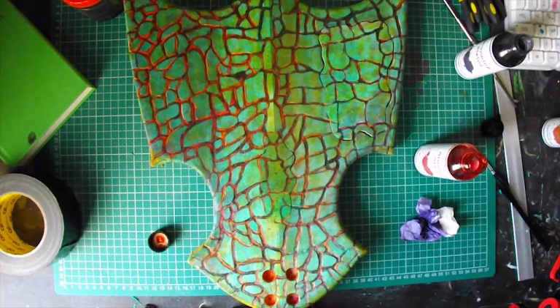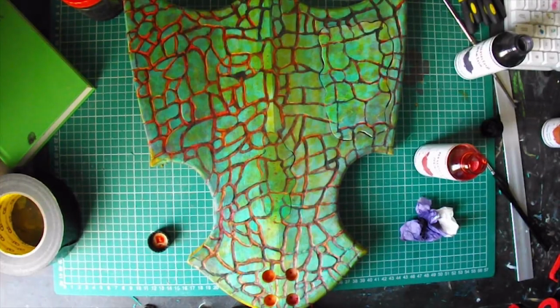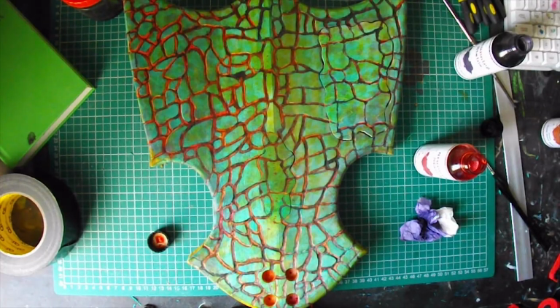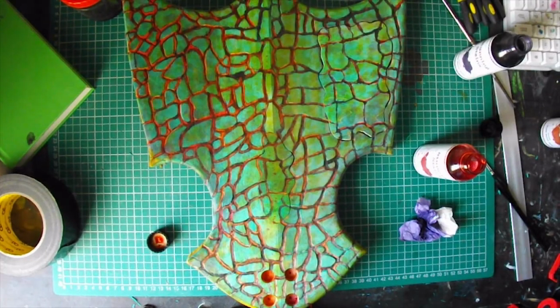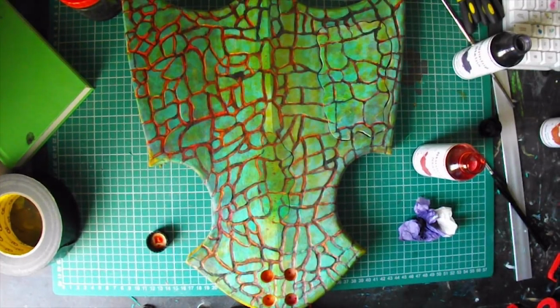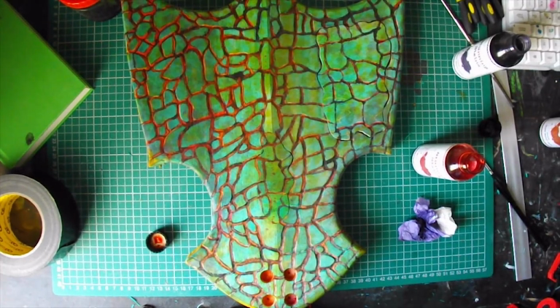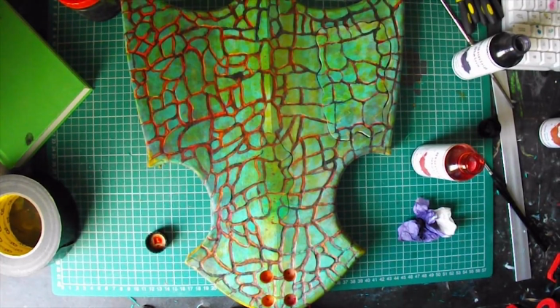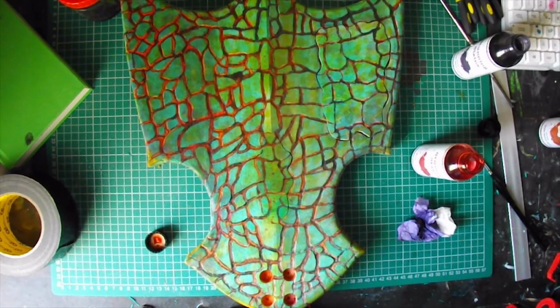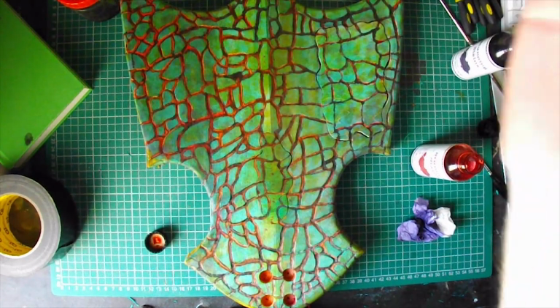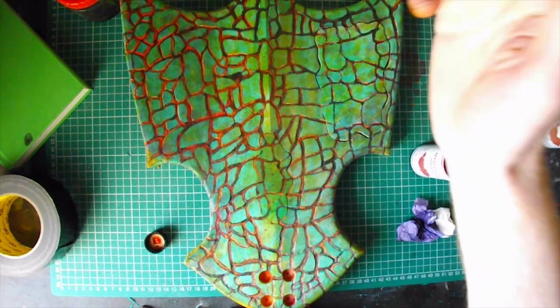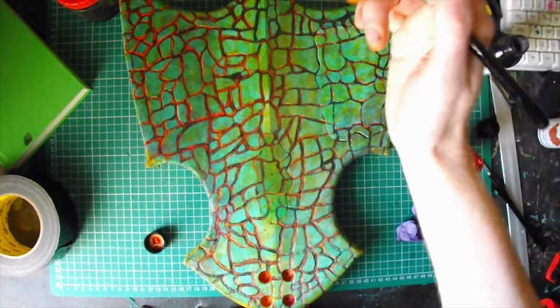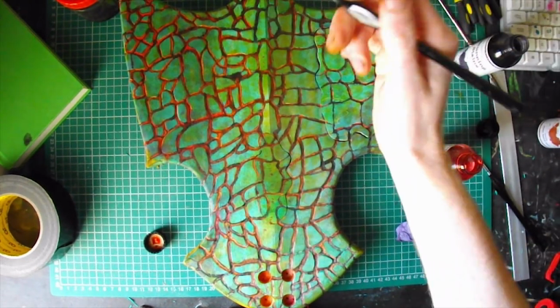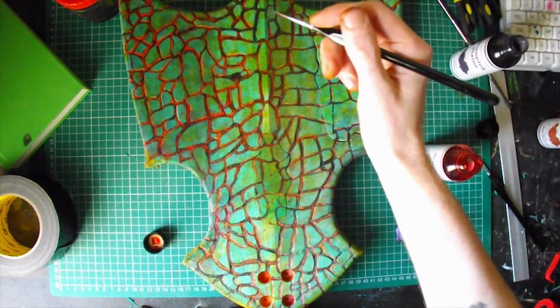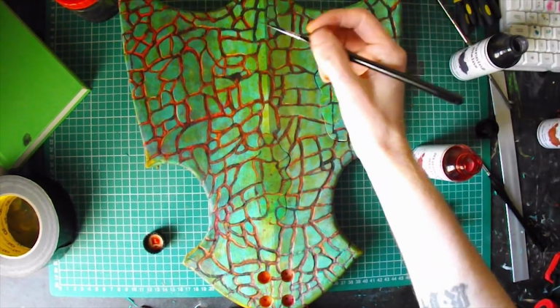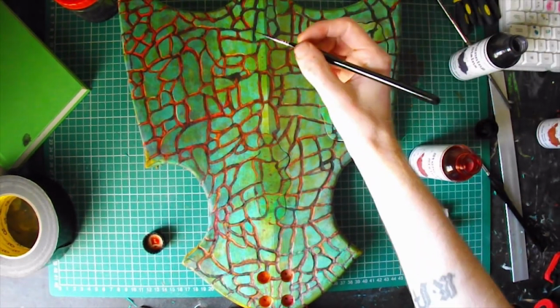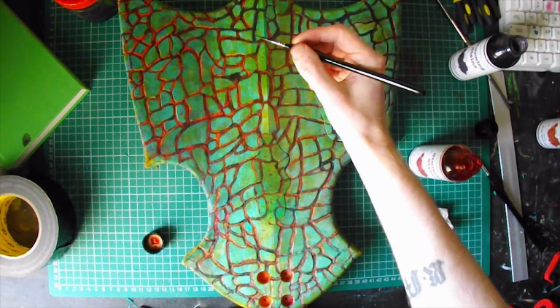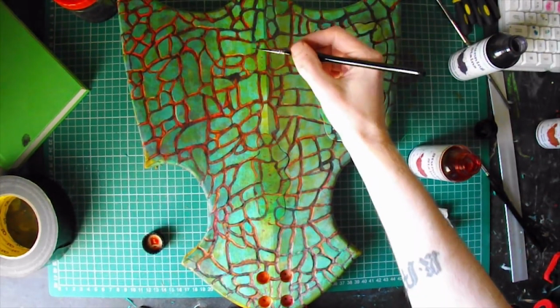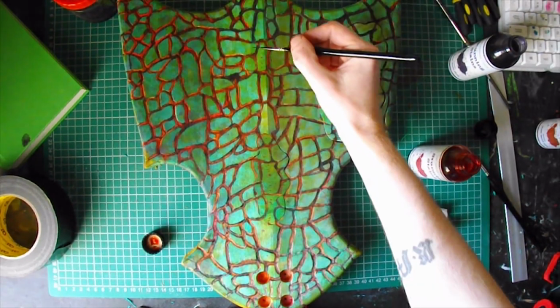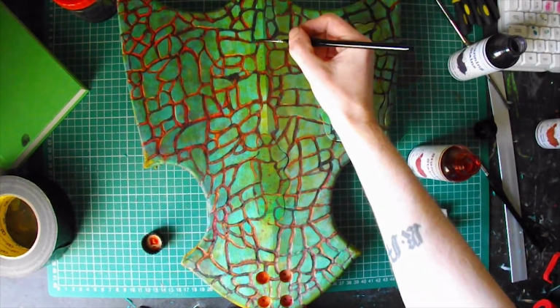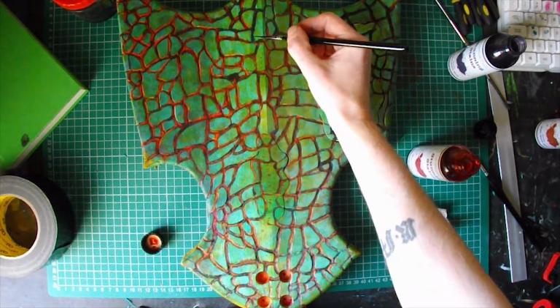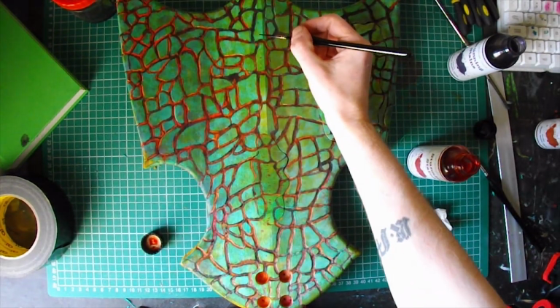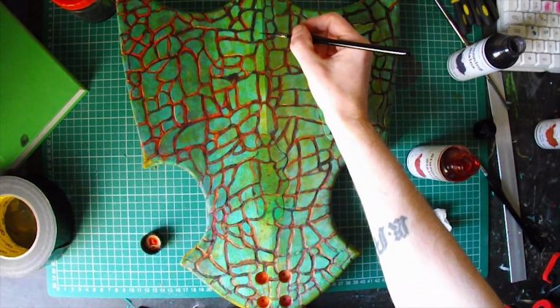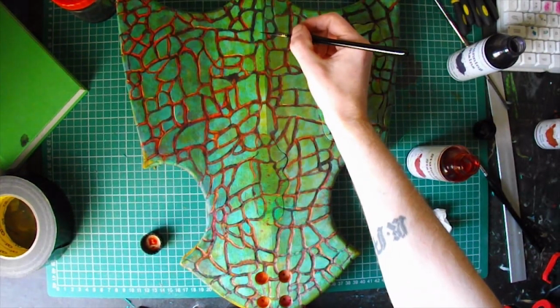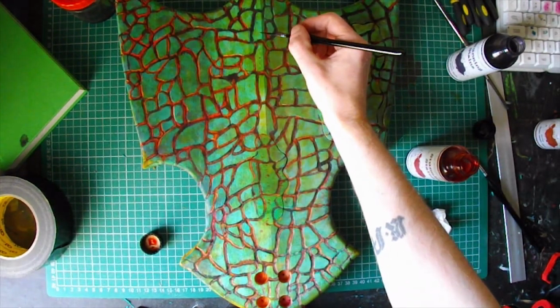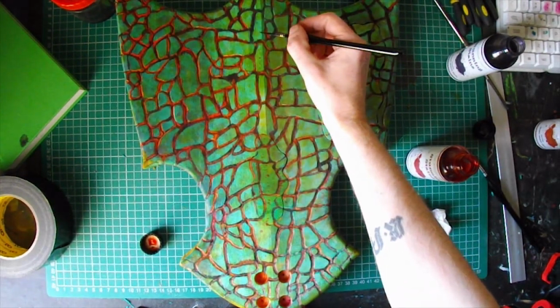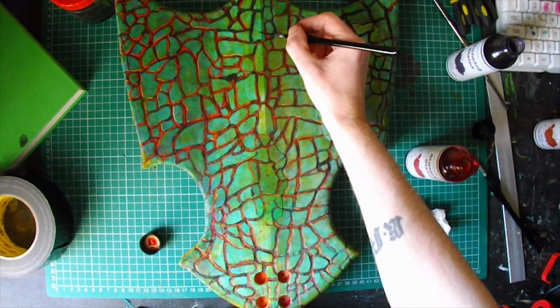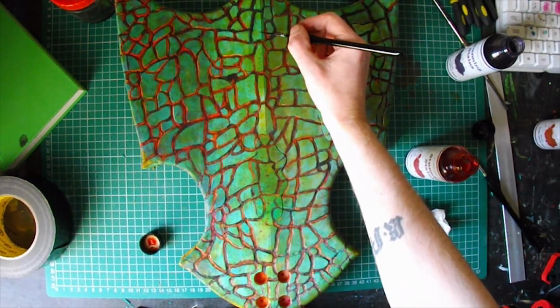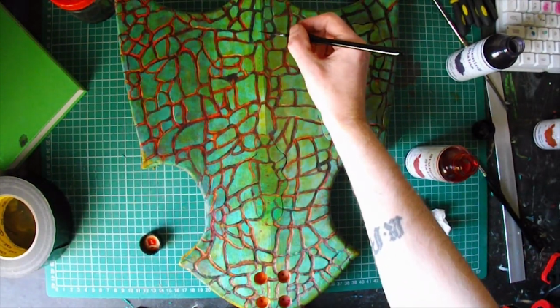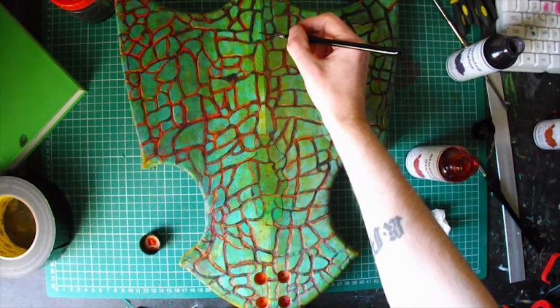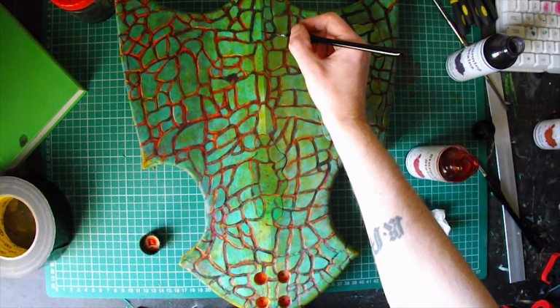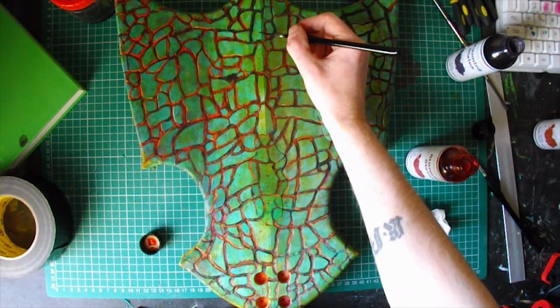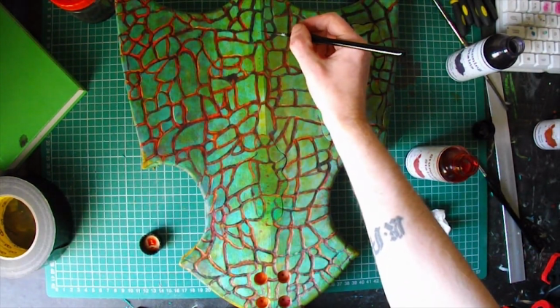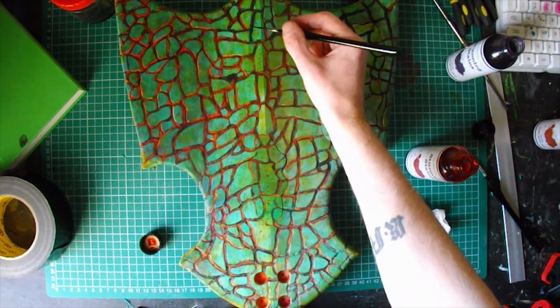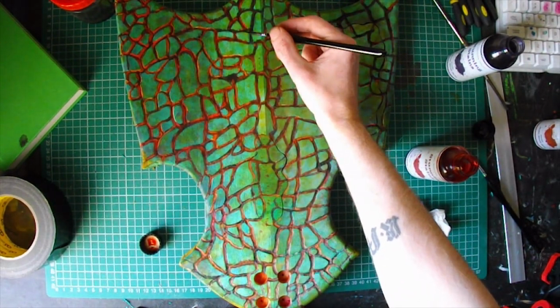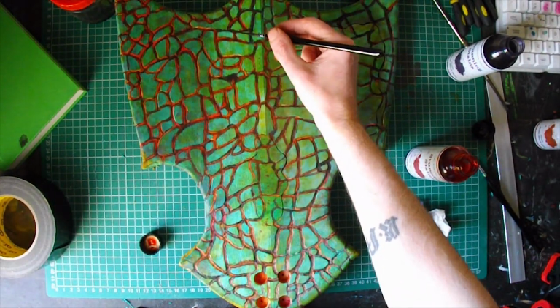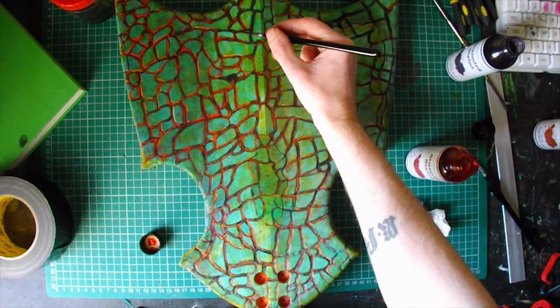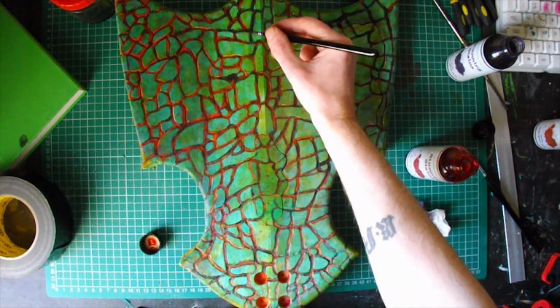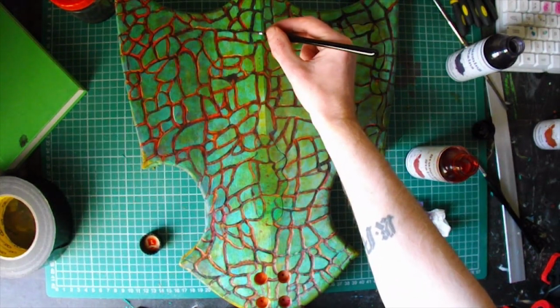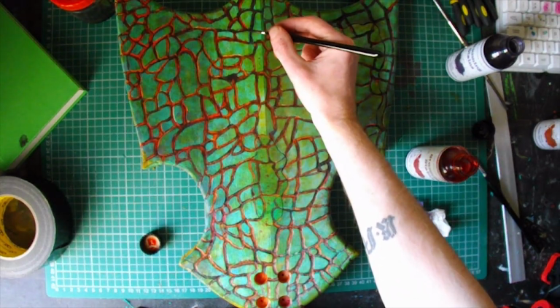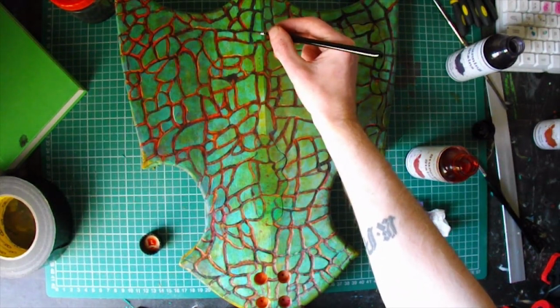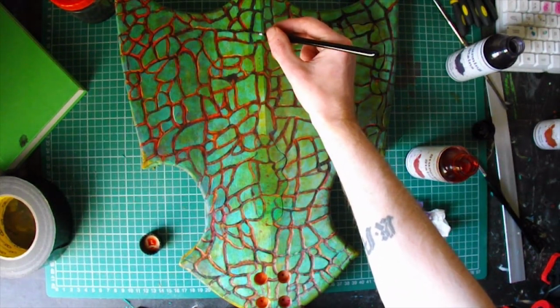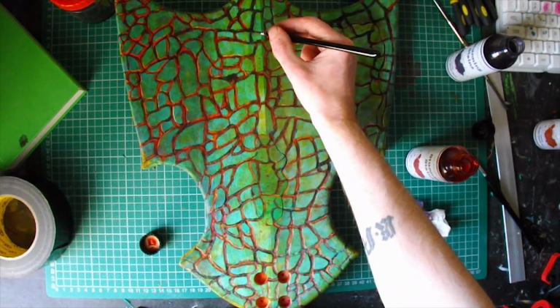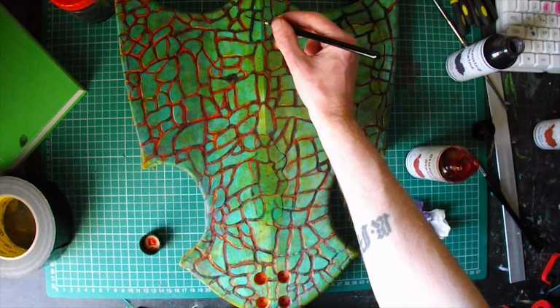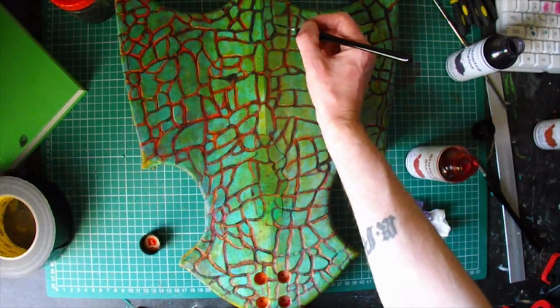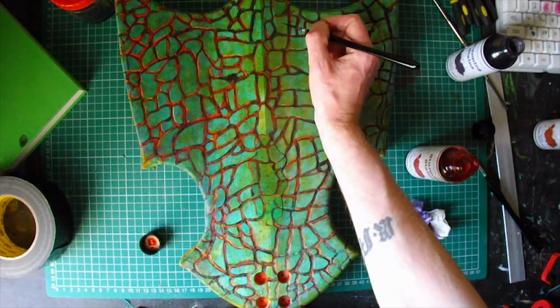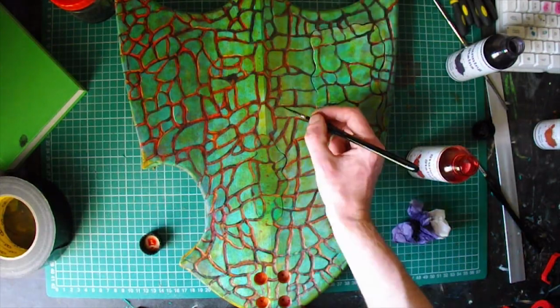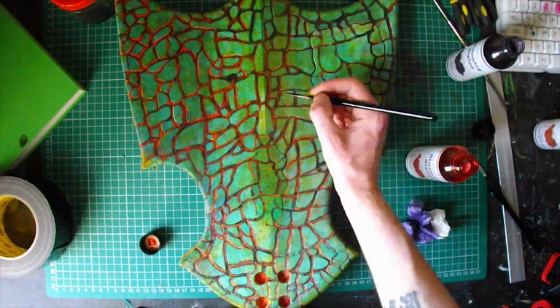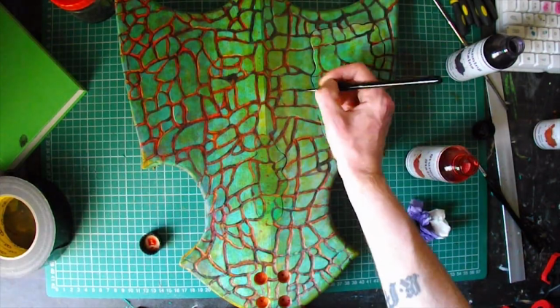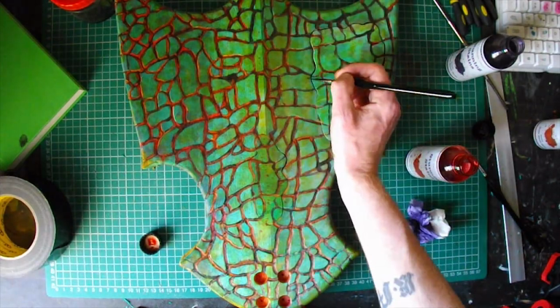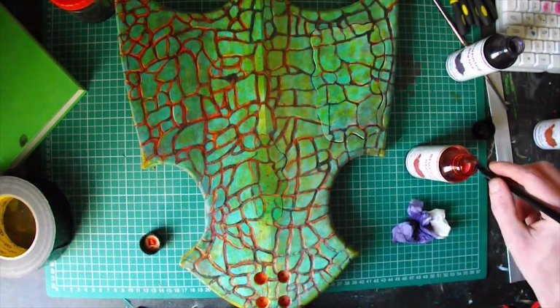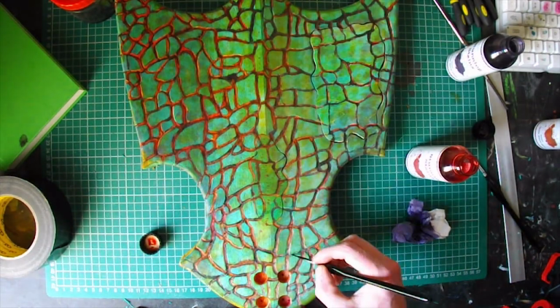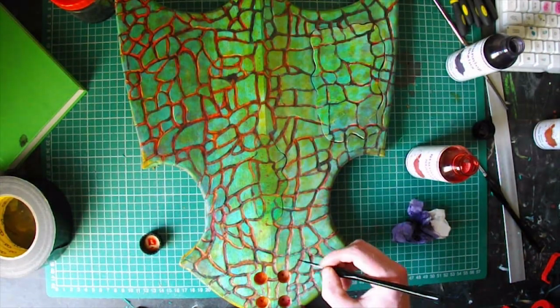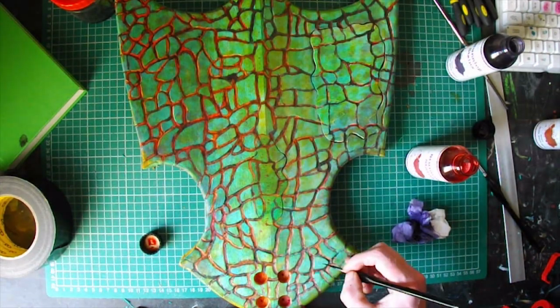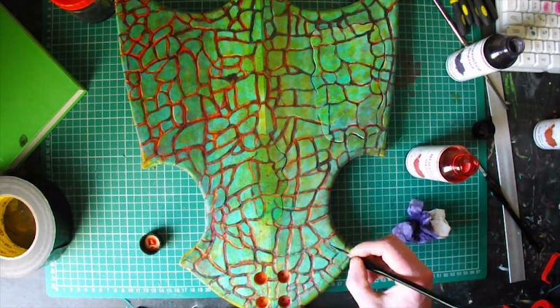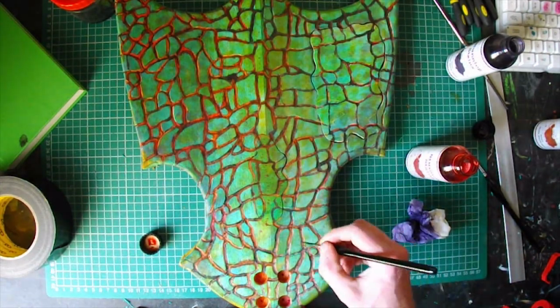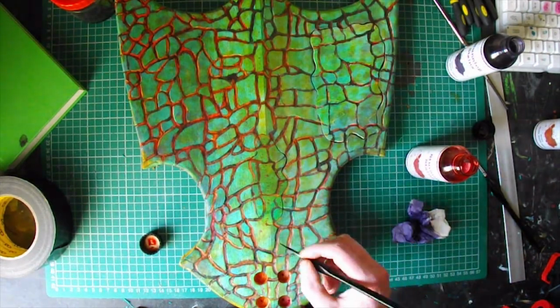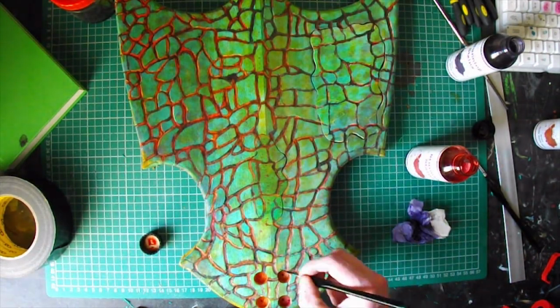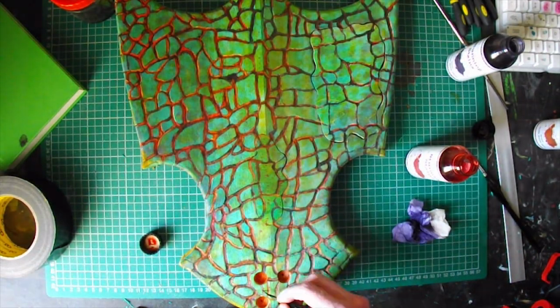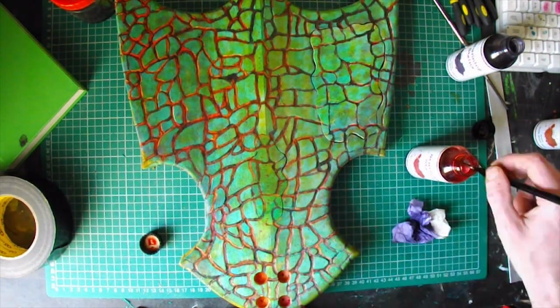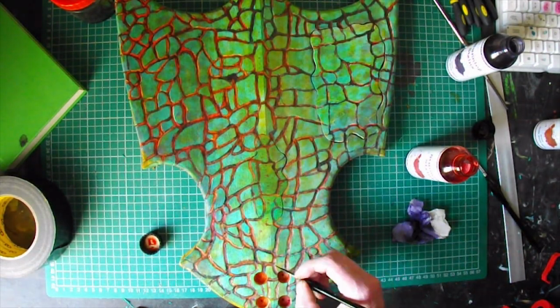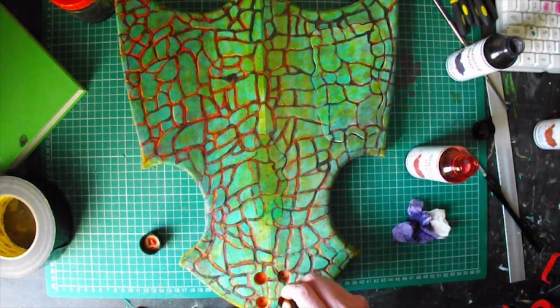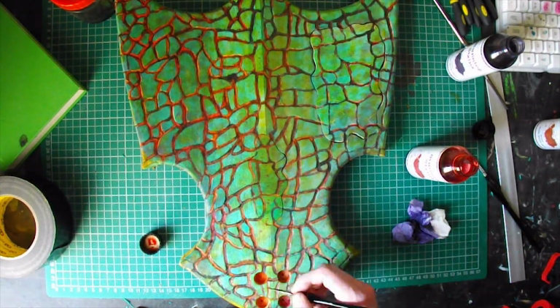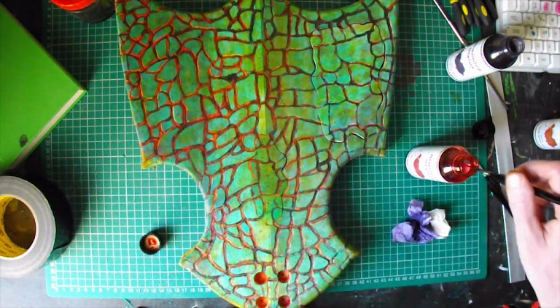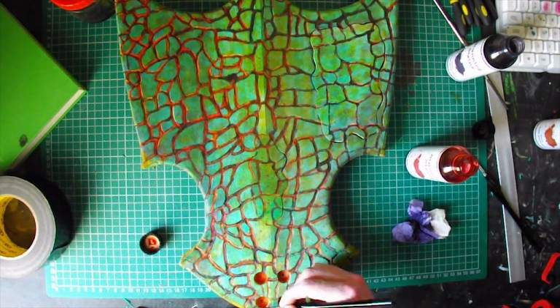Next I went over the grooves with a paintbrush in red, orange, and a bit of blue.